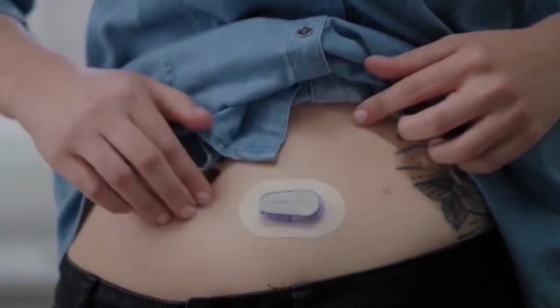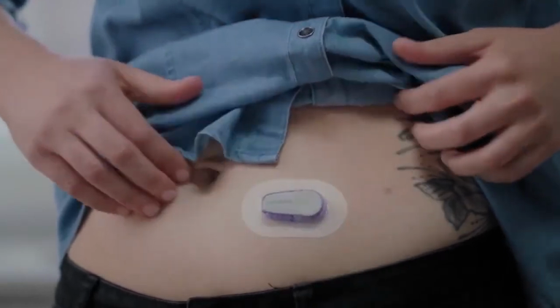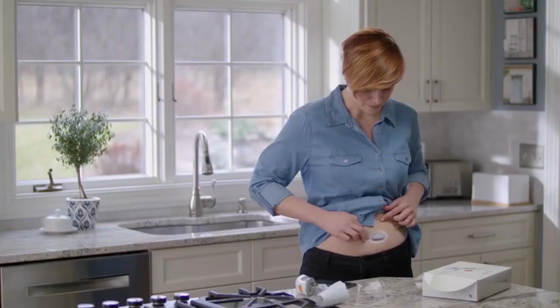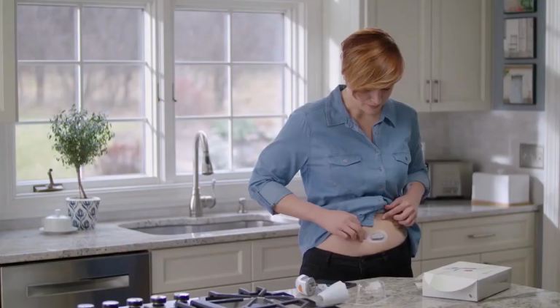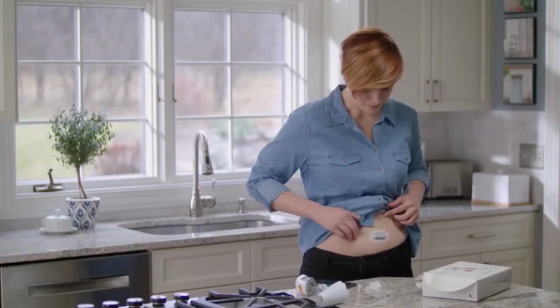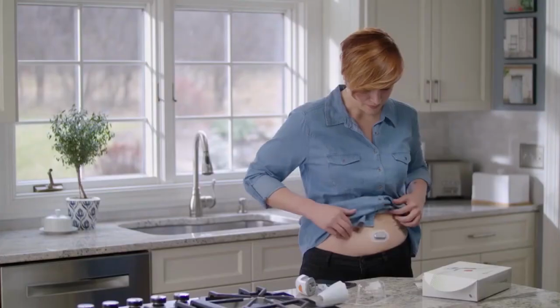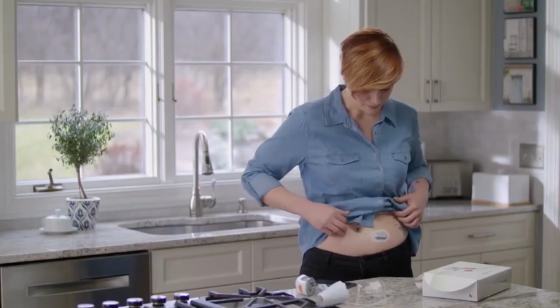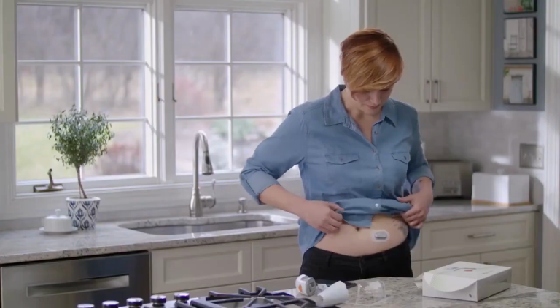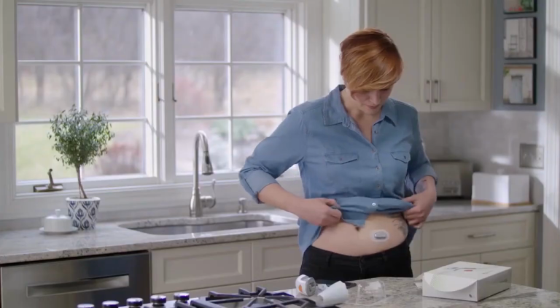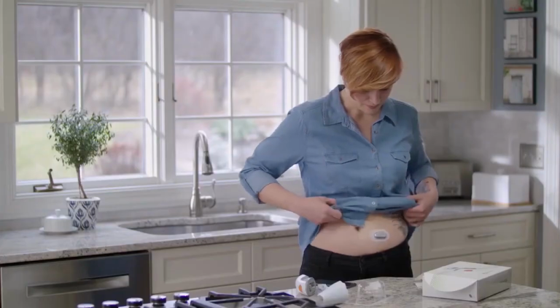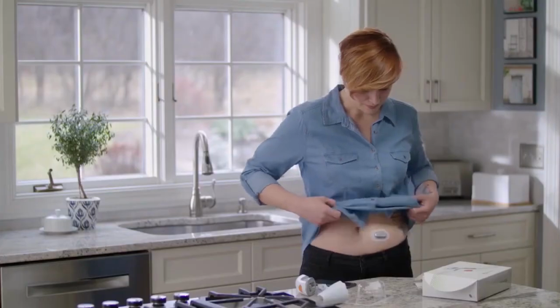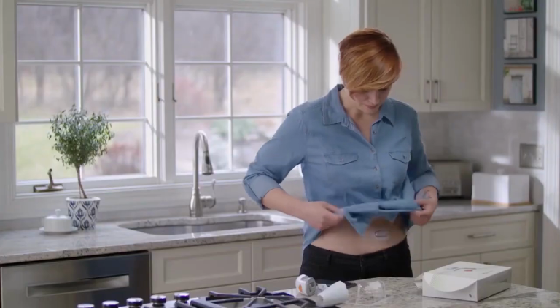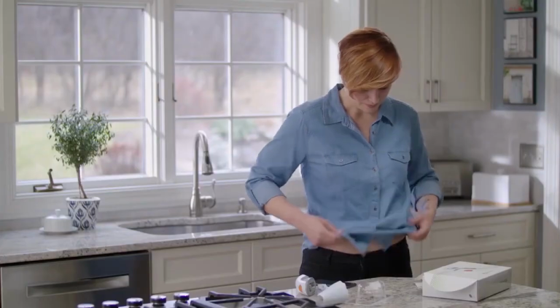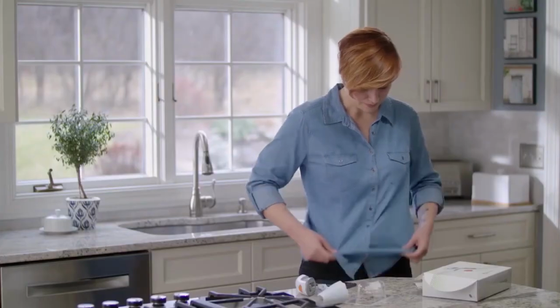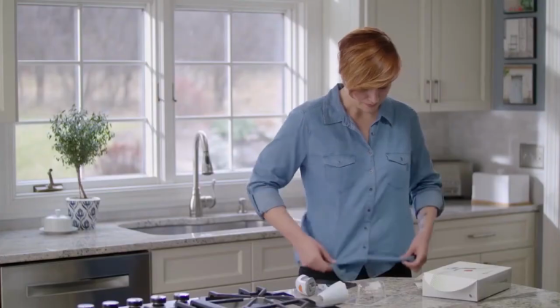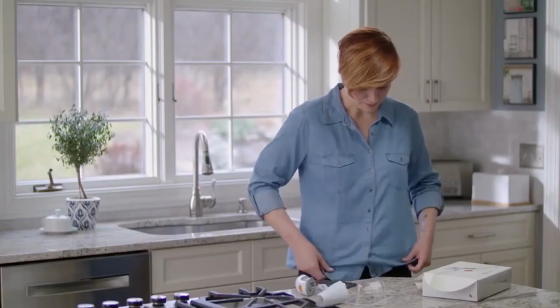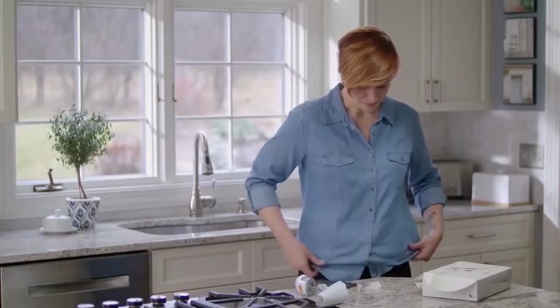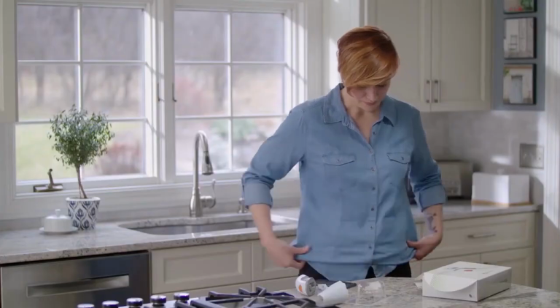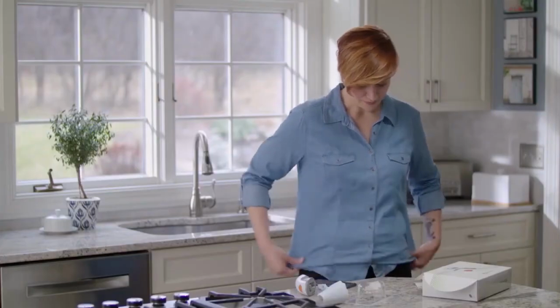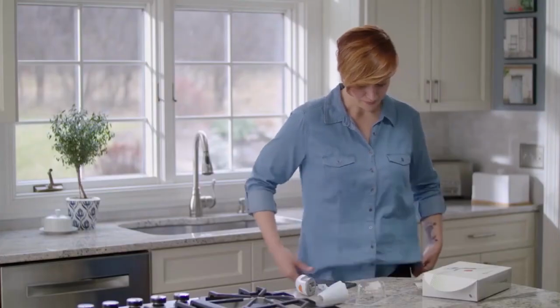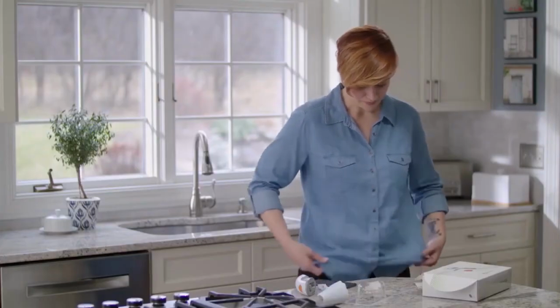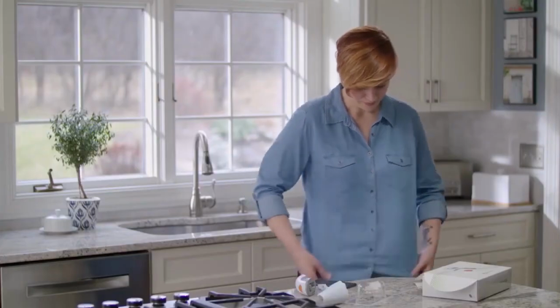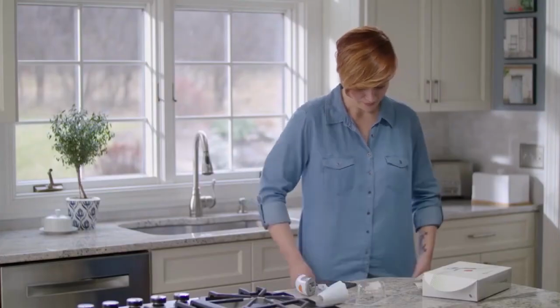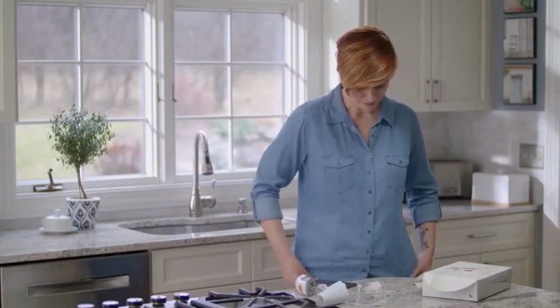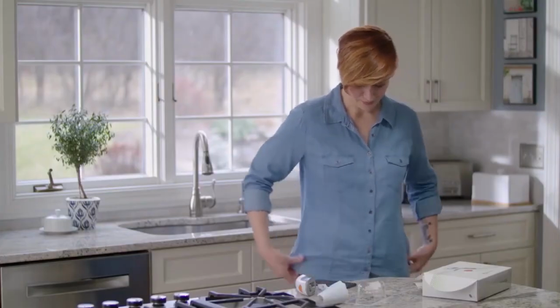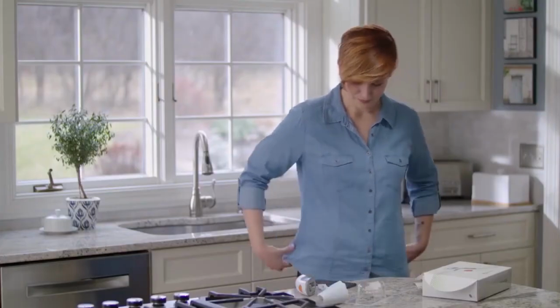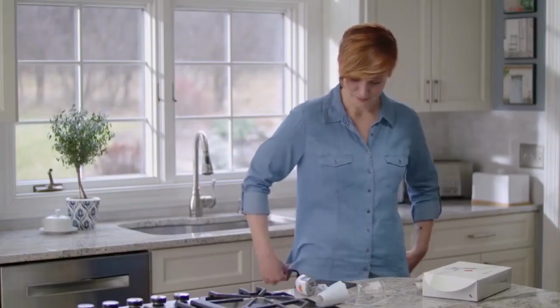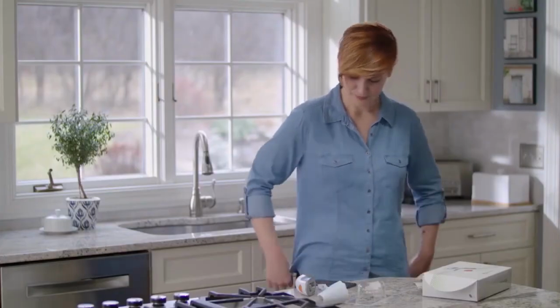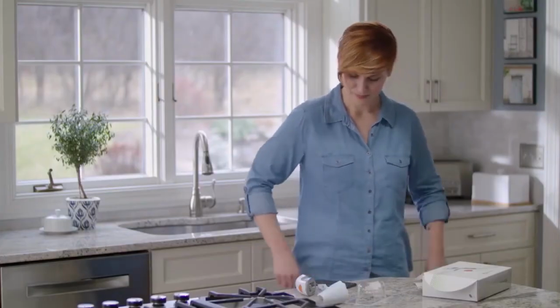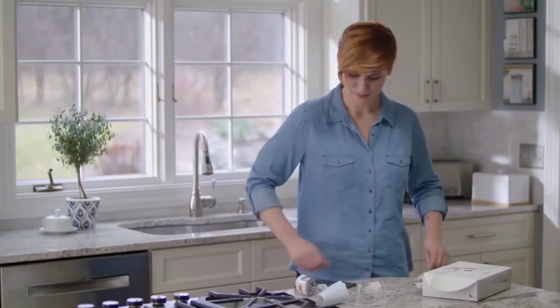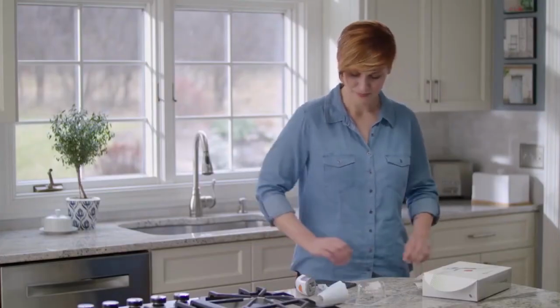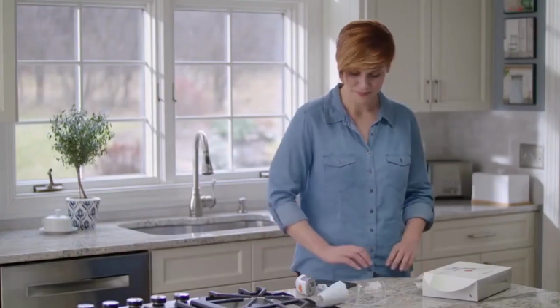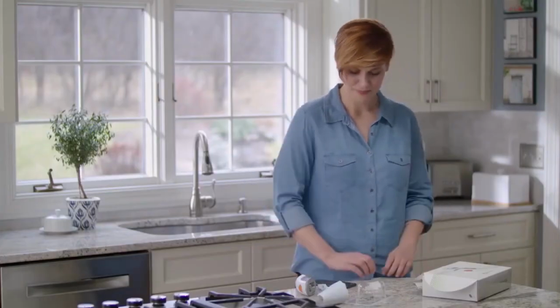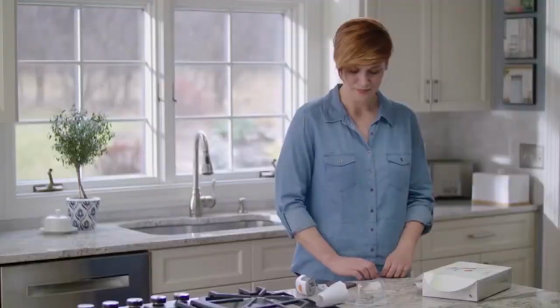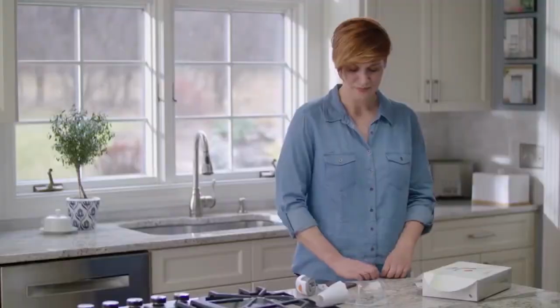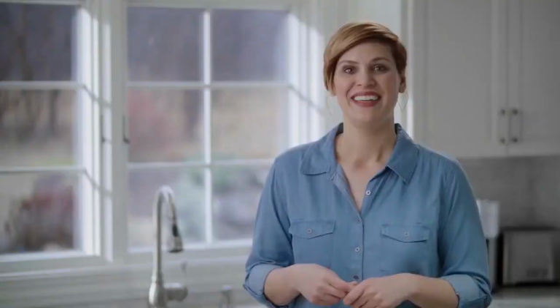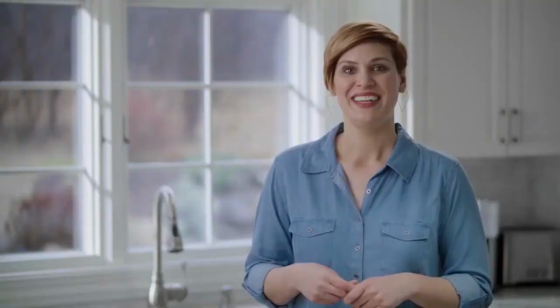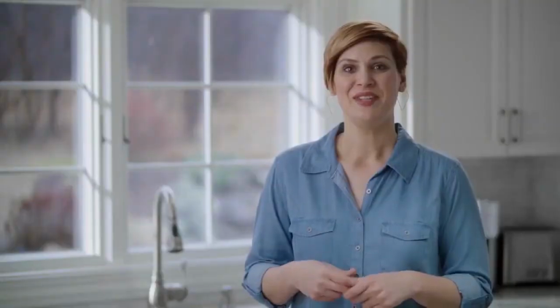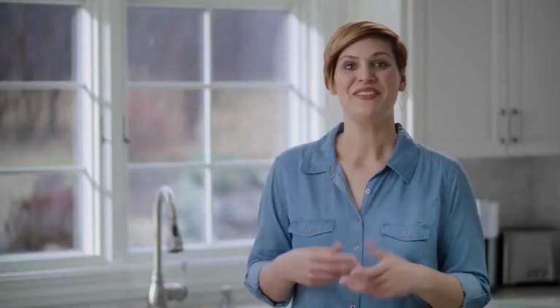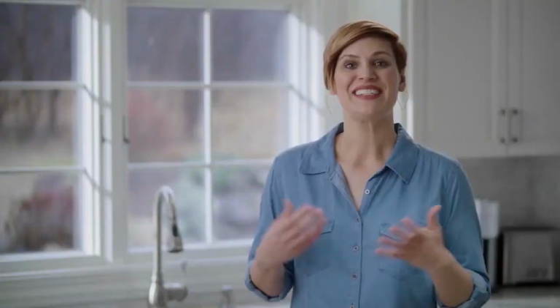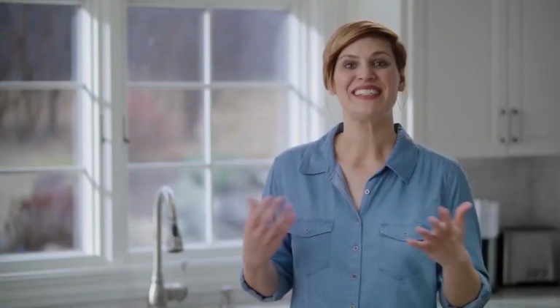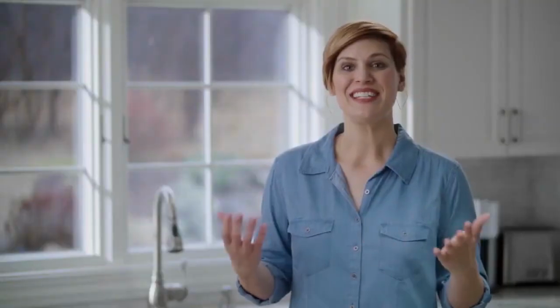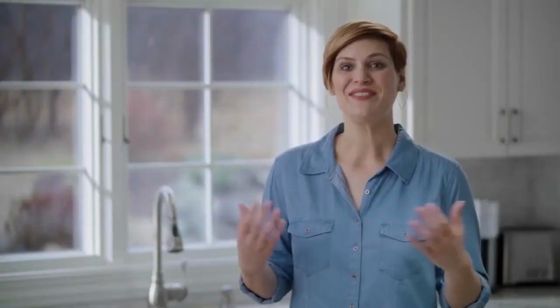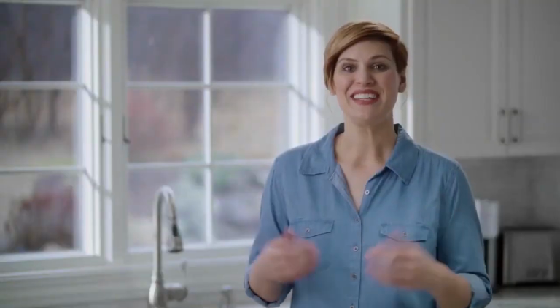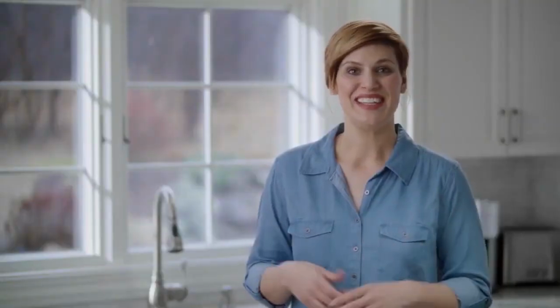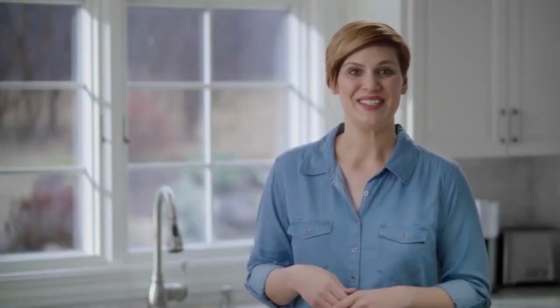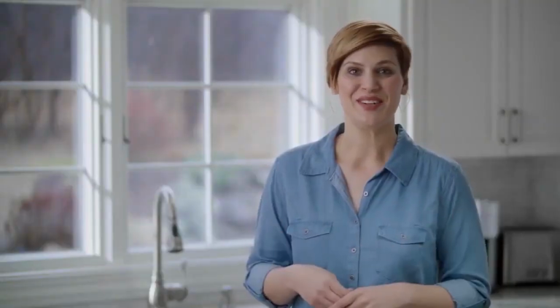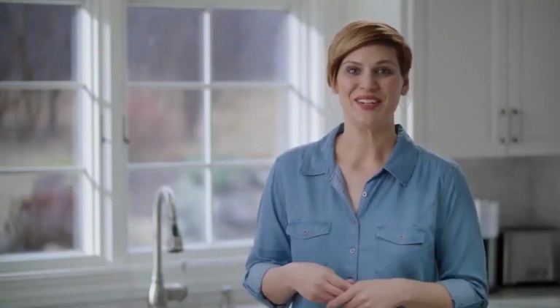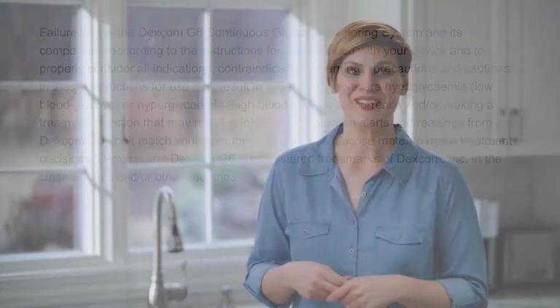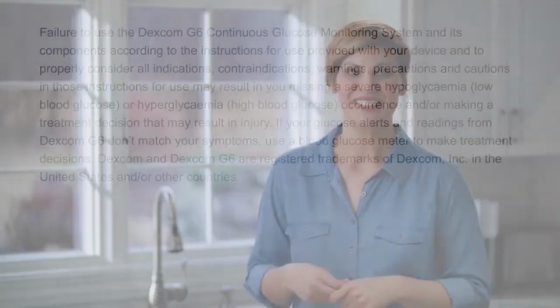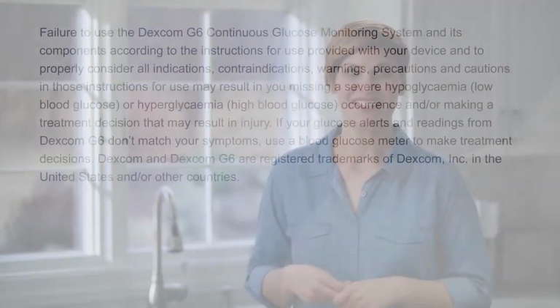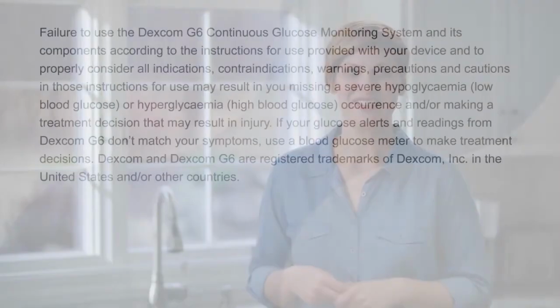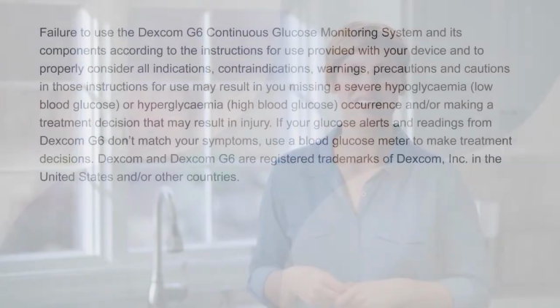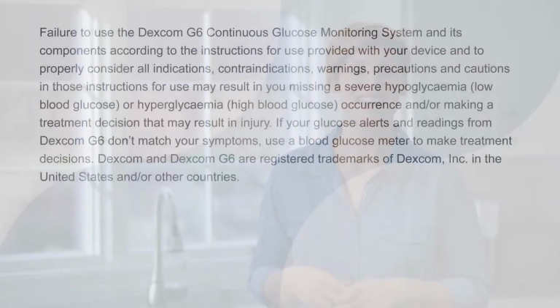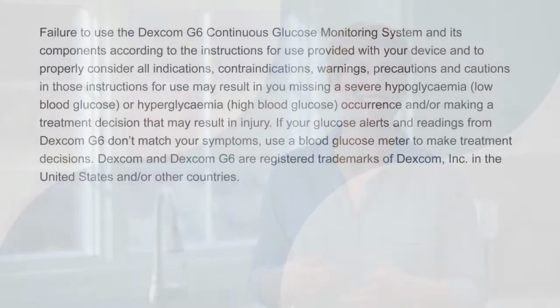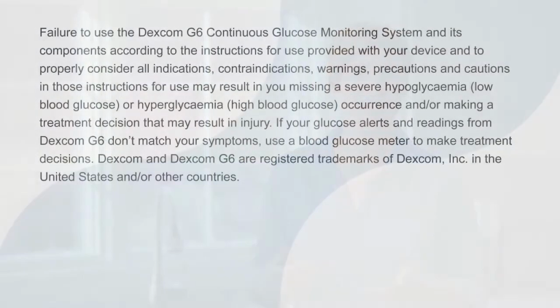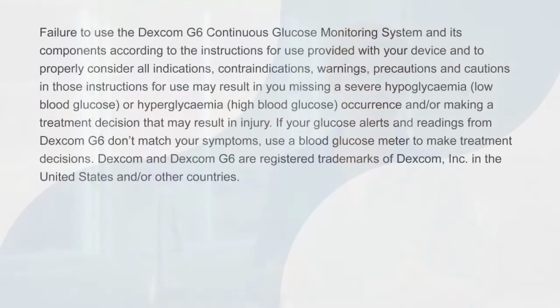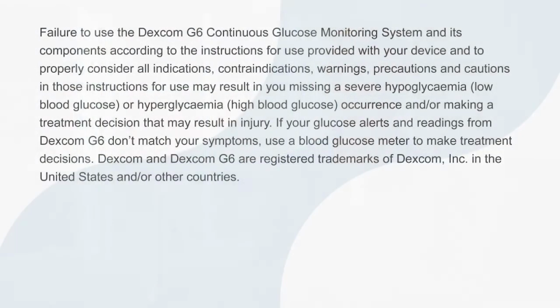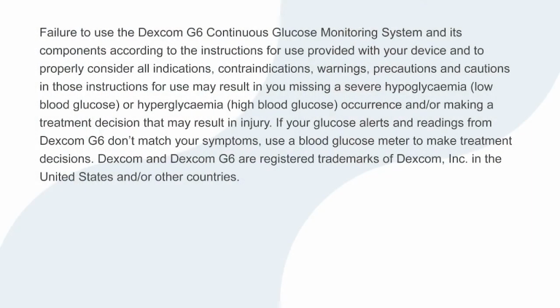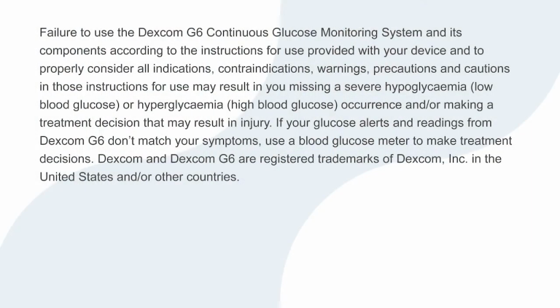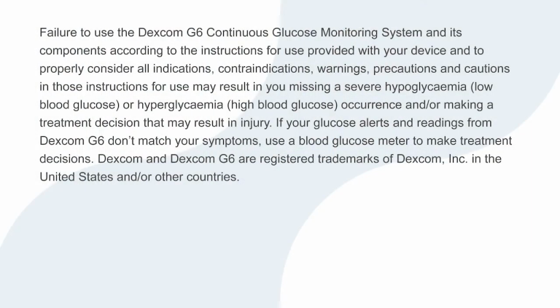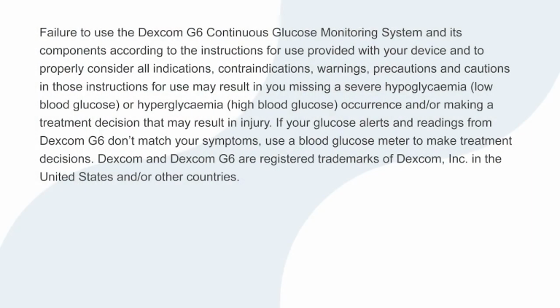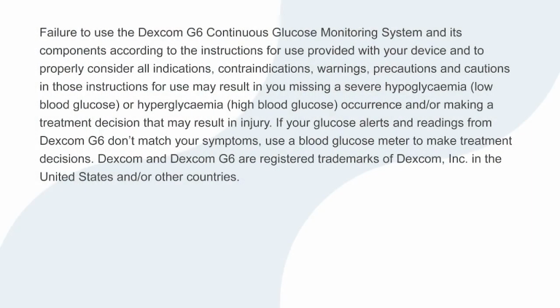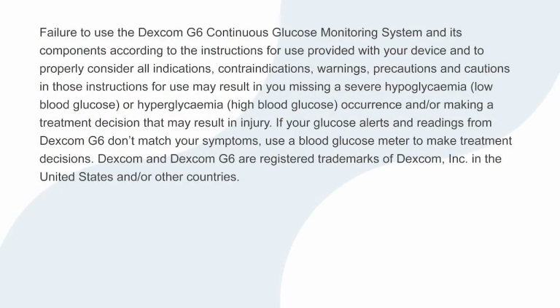Once your transmitter is attached, you can swim, bathe, and shower like normal. You have successfully inserted your sensor and attached your transmitter.